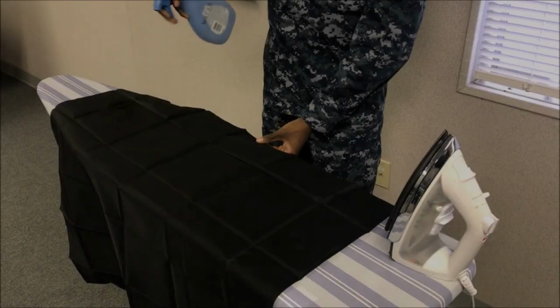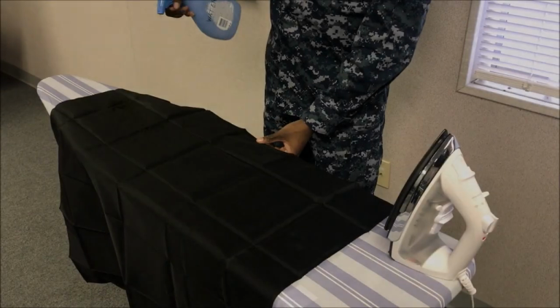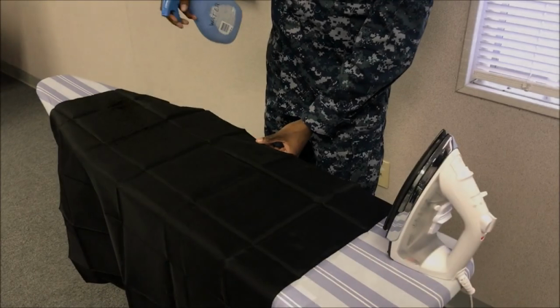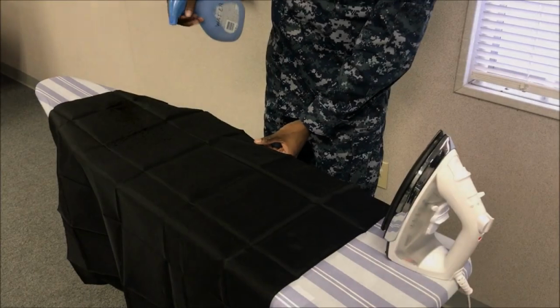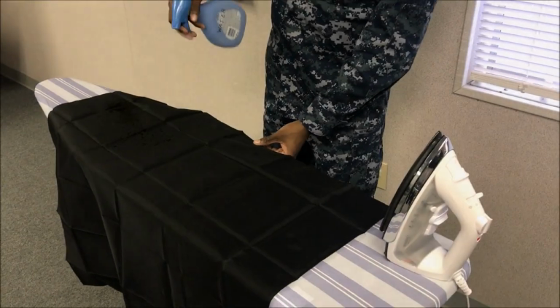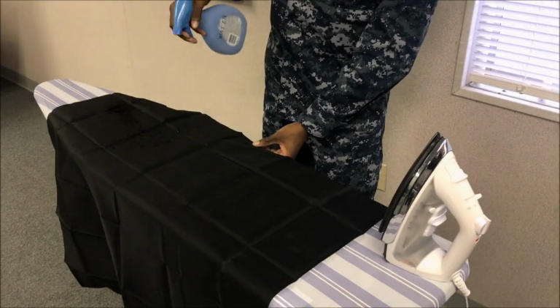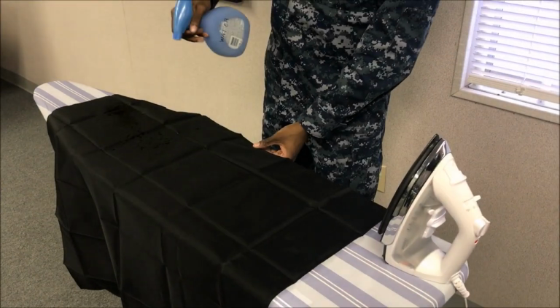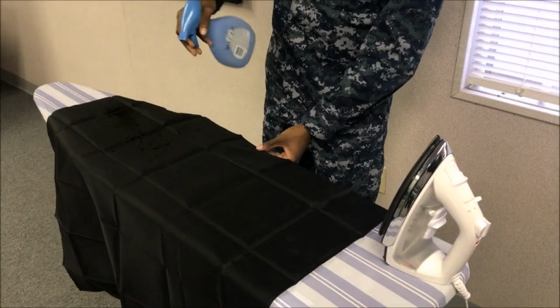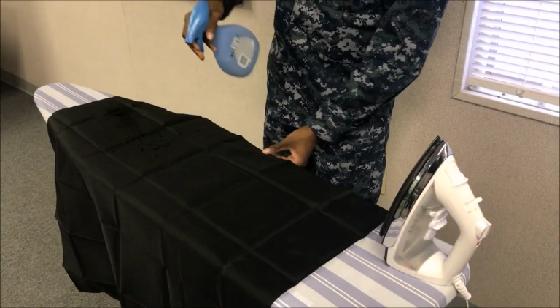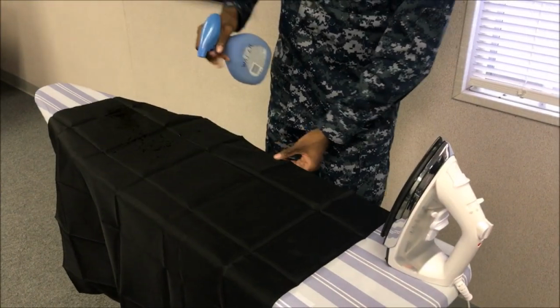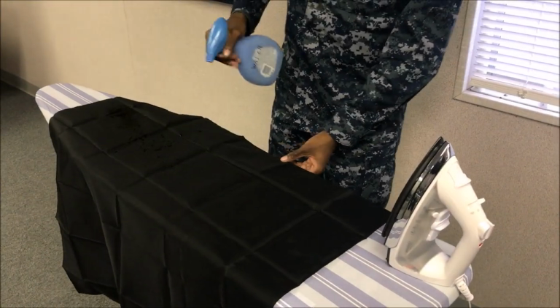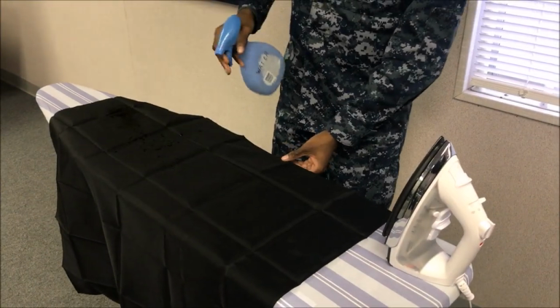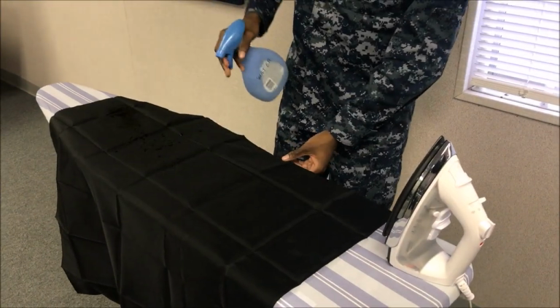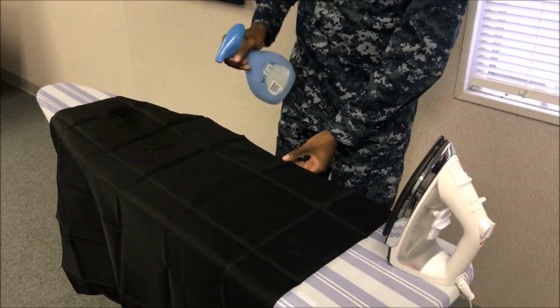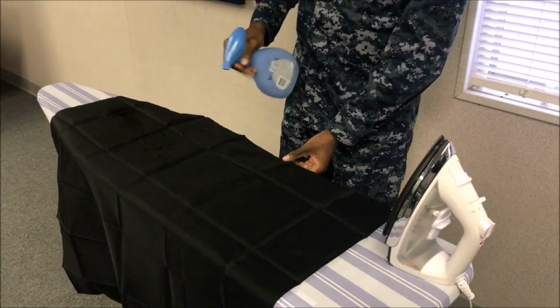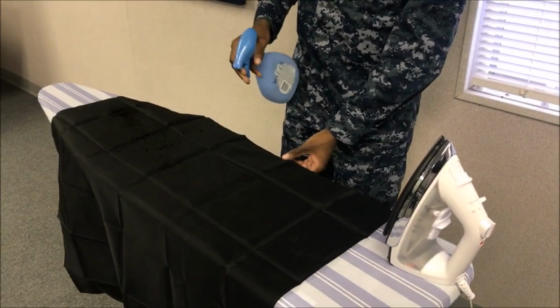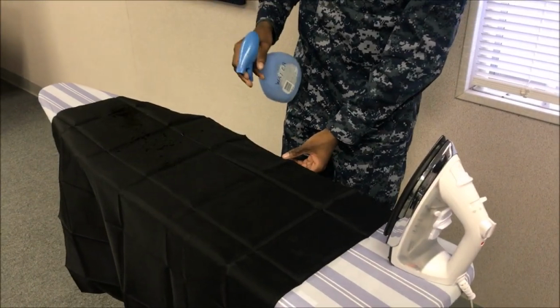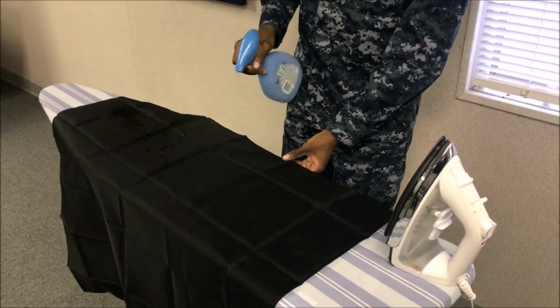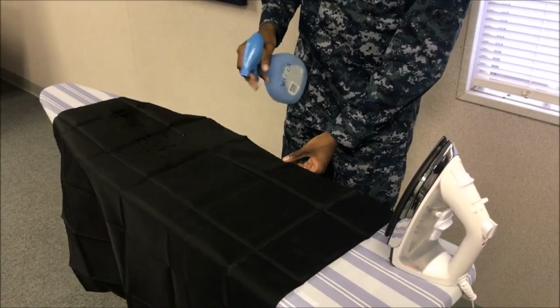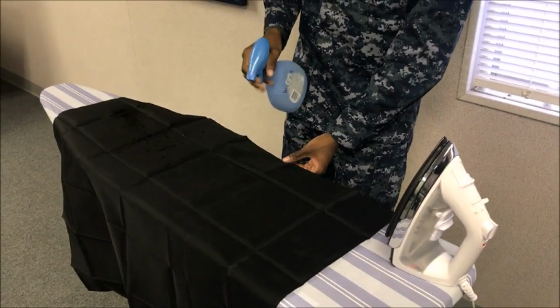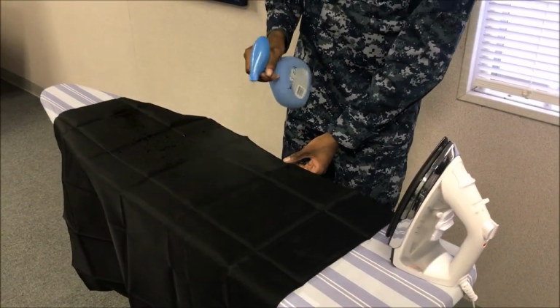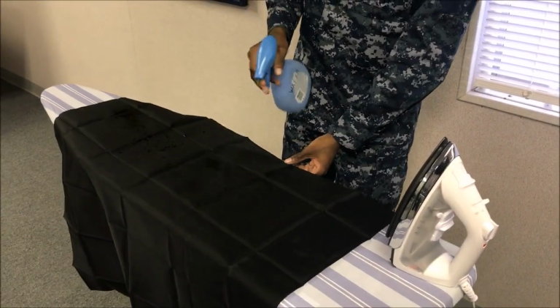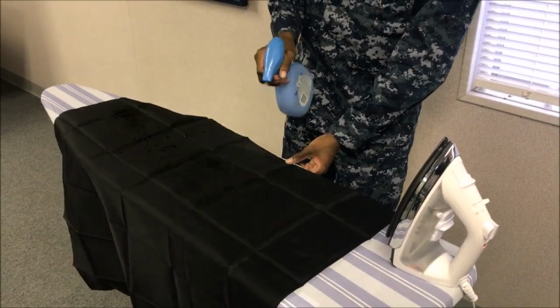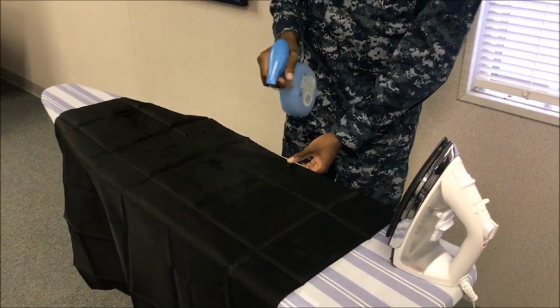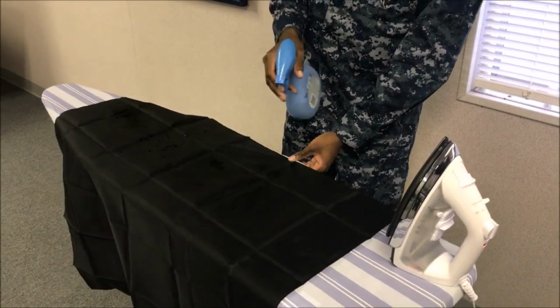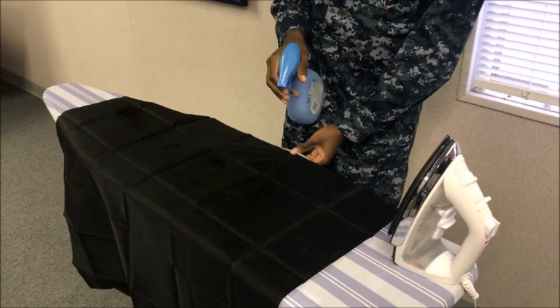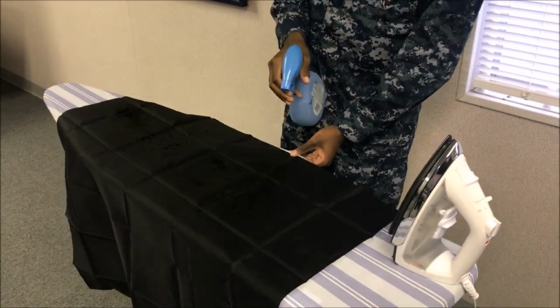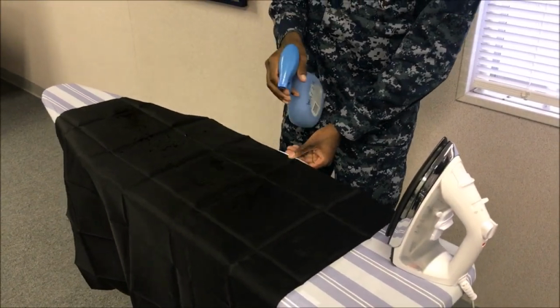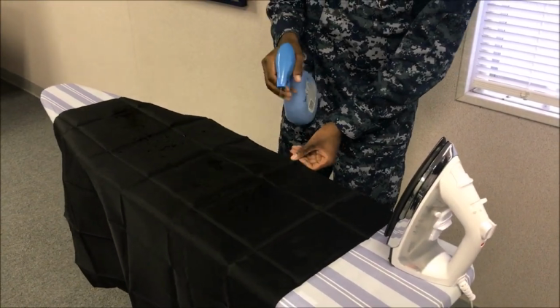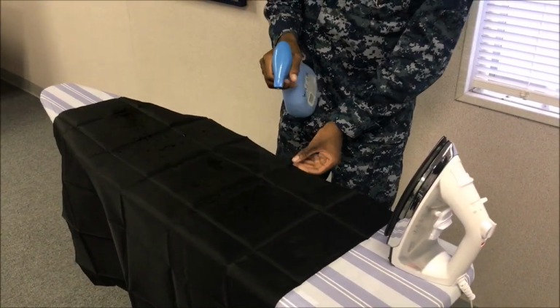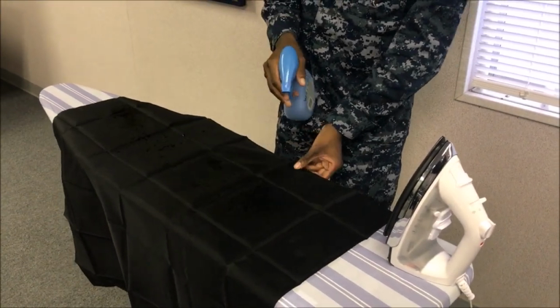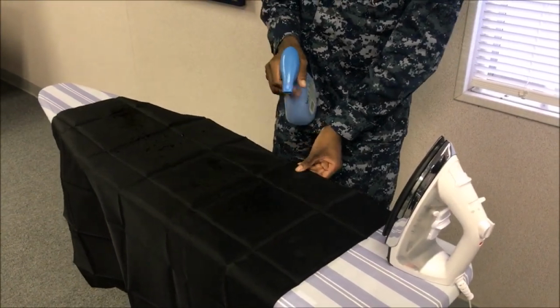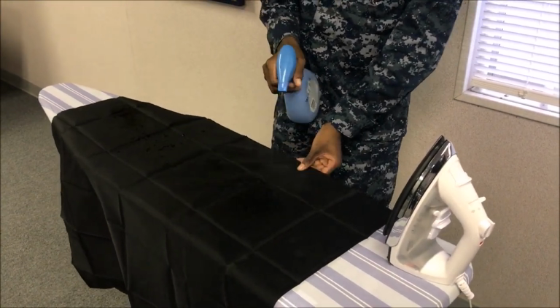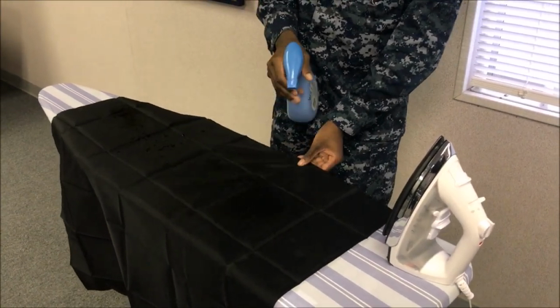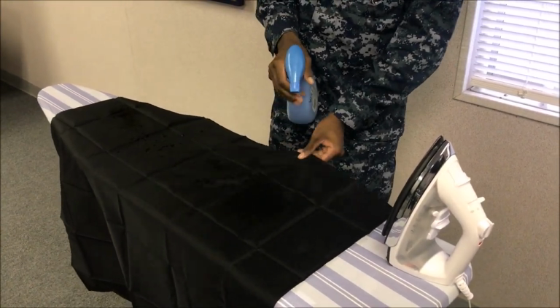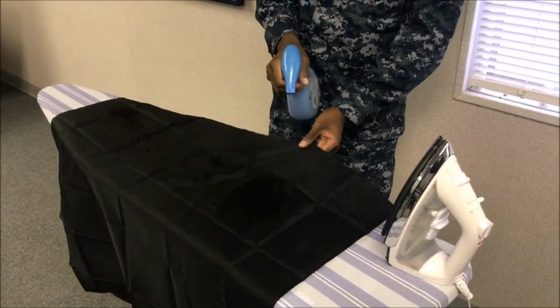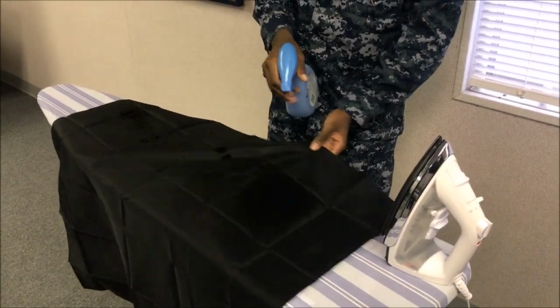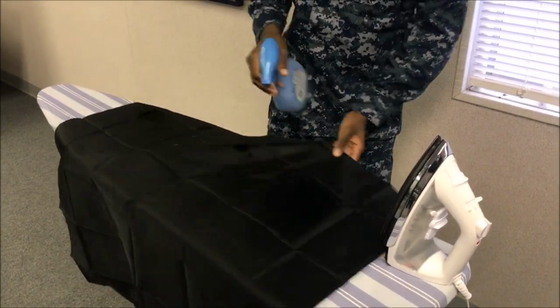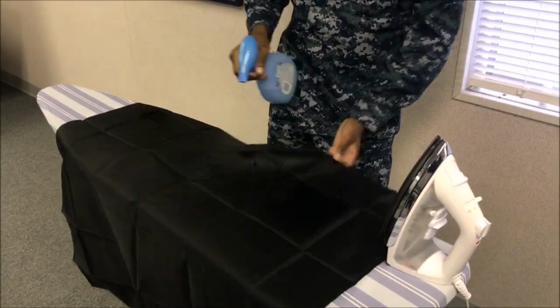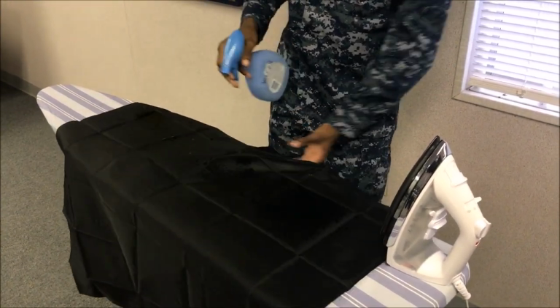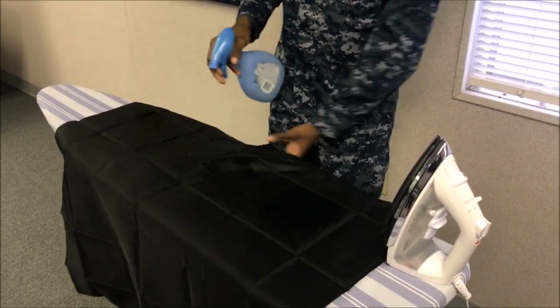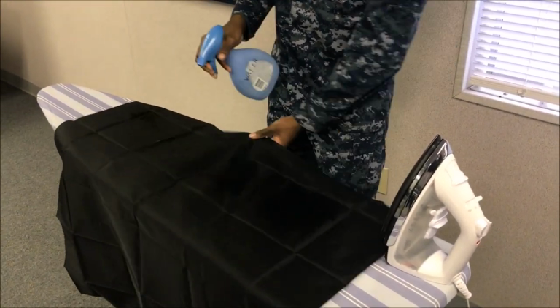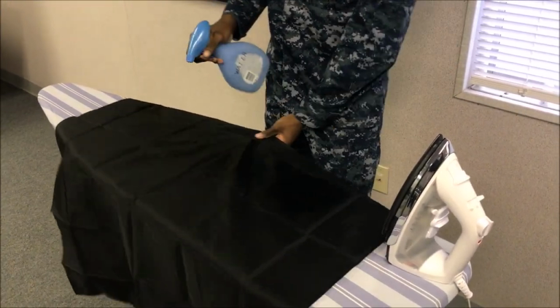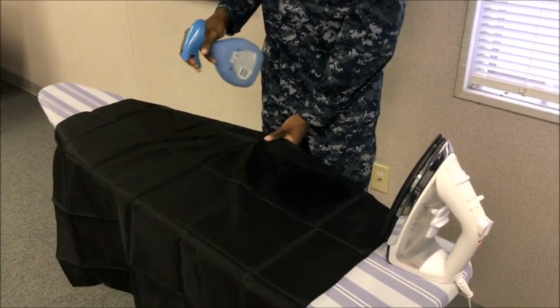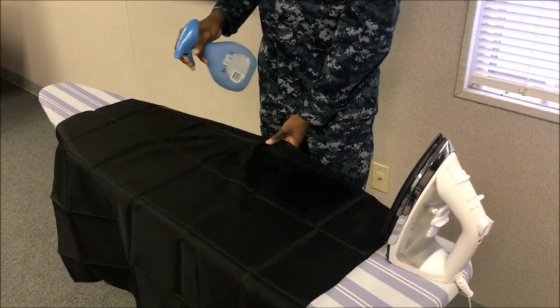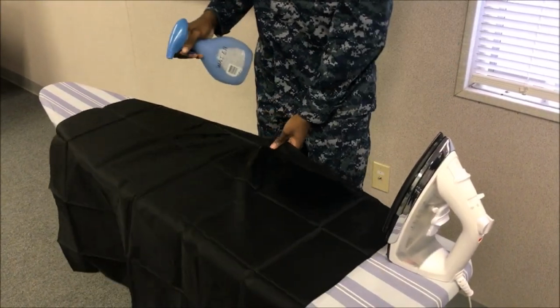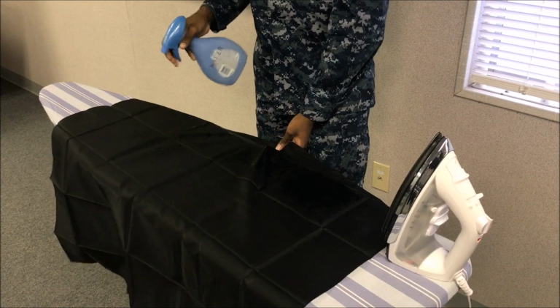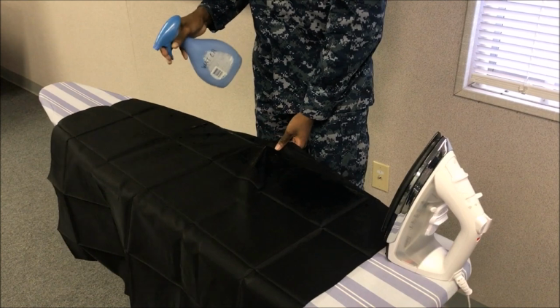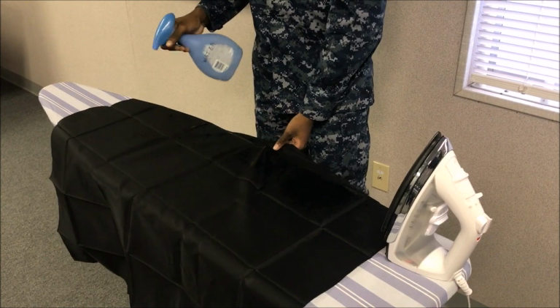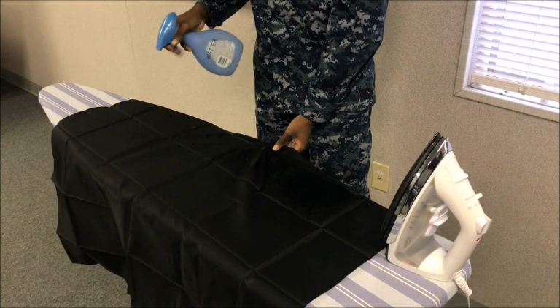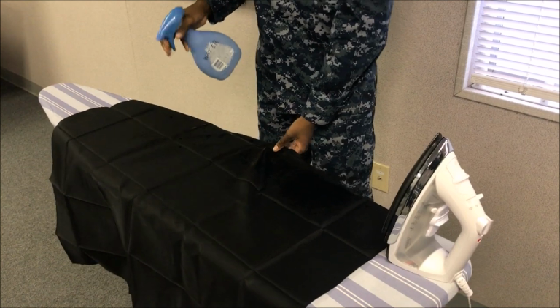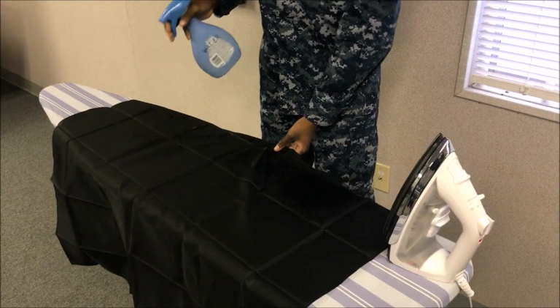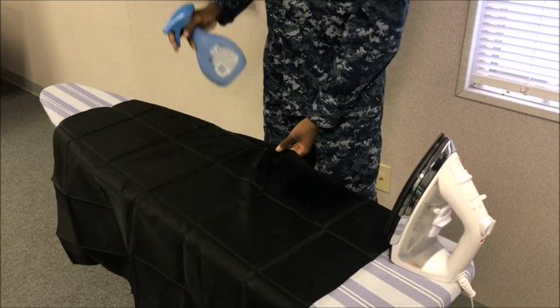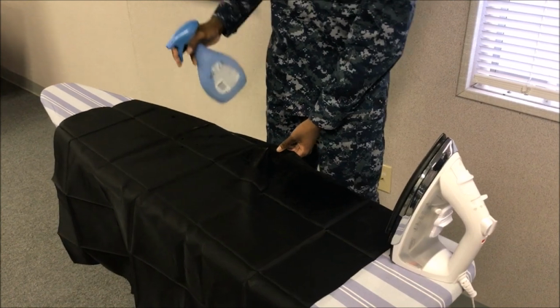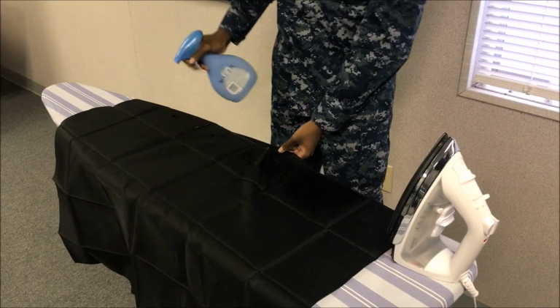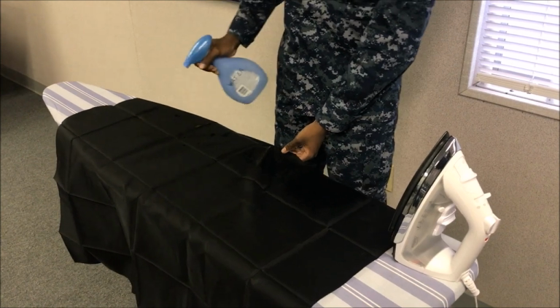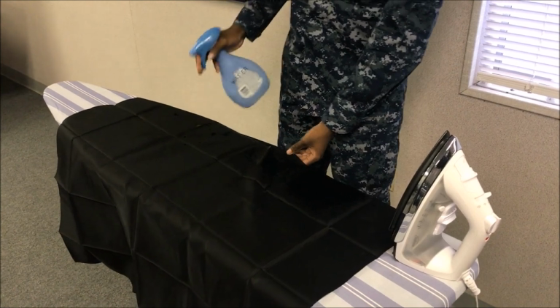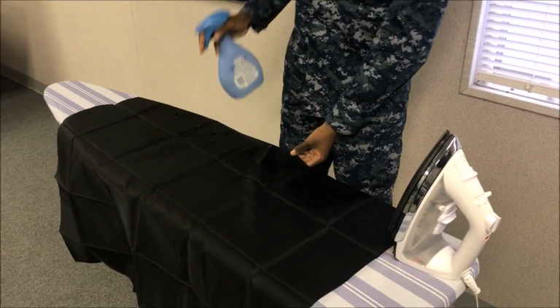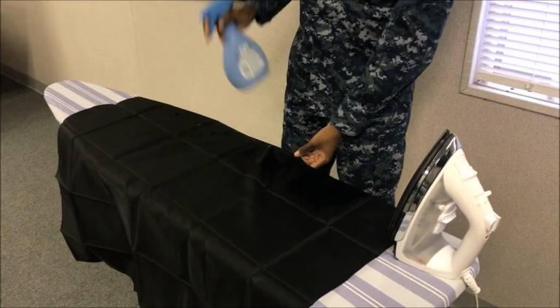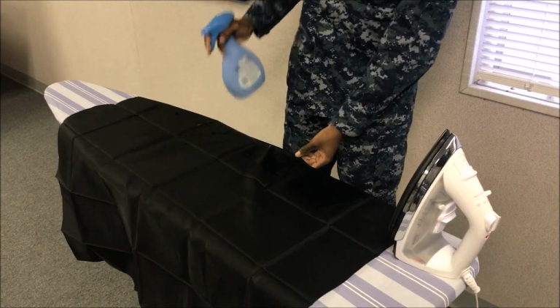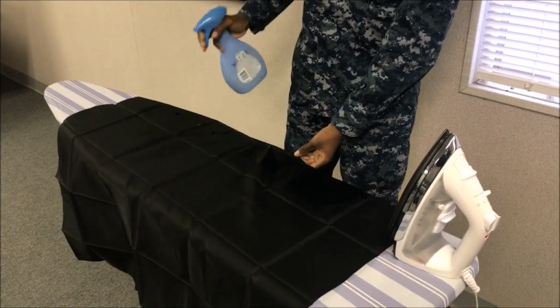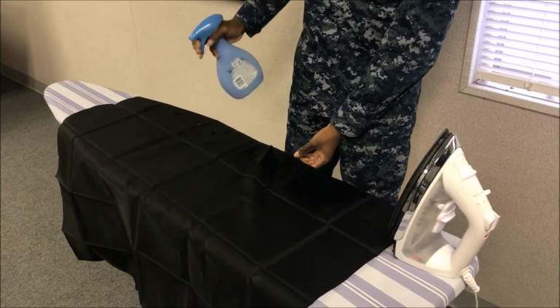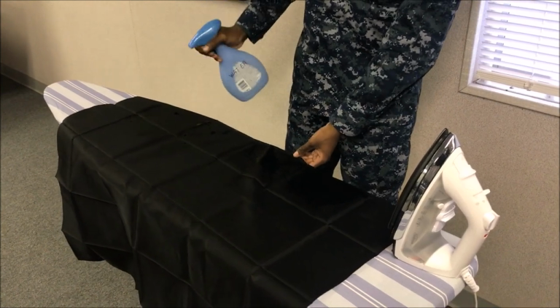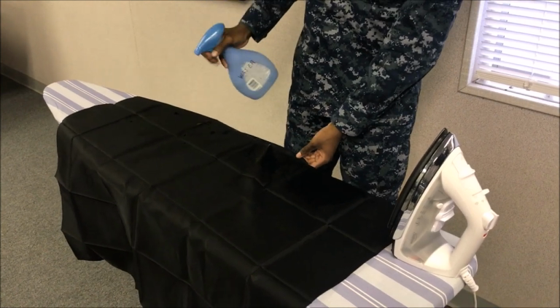Welcome everybody to another United States Navy uniform video. I'm Seaman Borjan and in this video we're going to be going over the neckerchief.